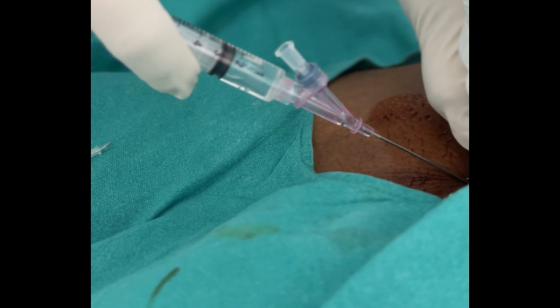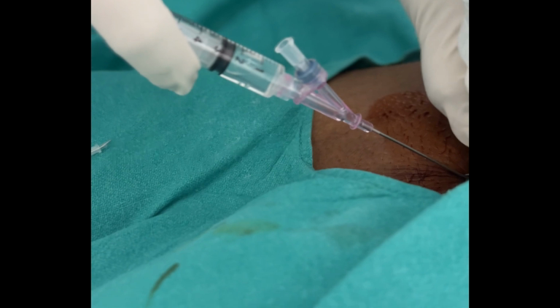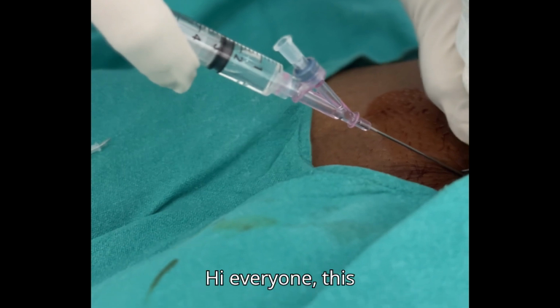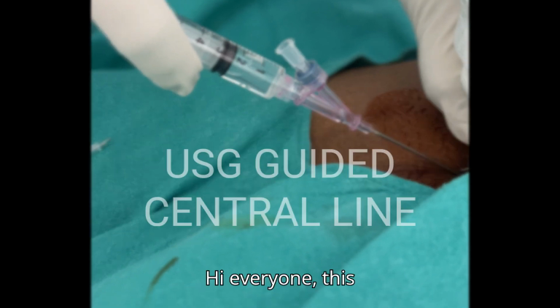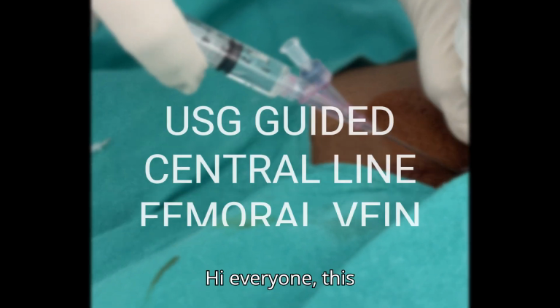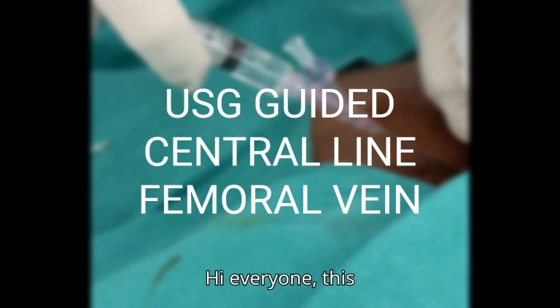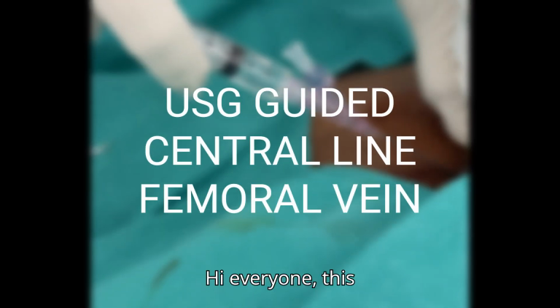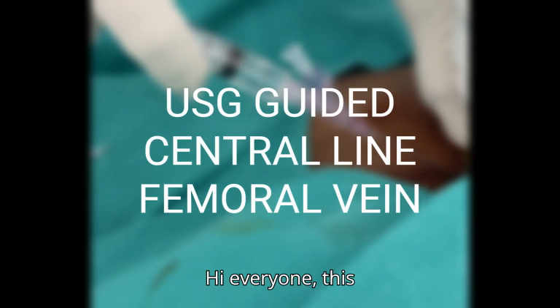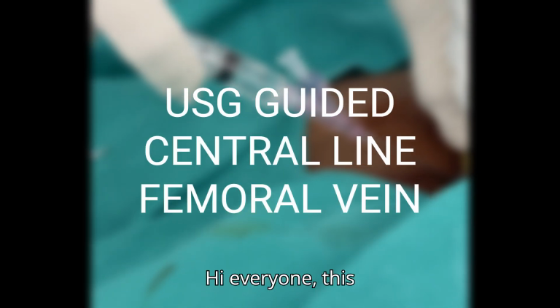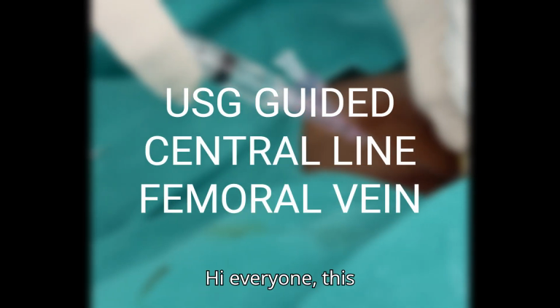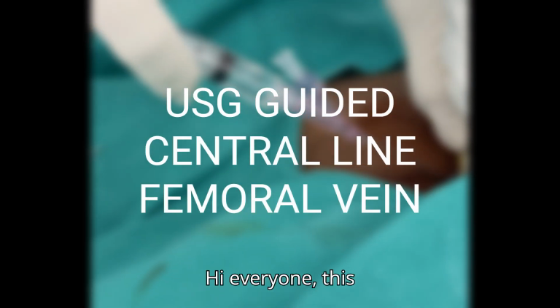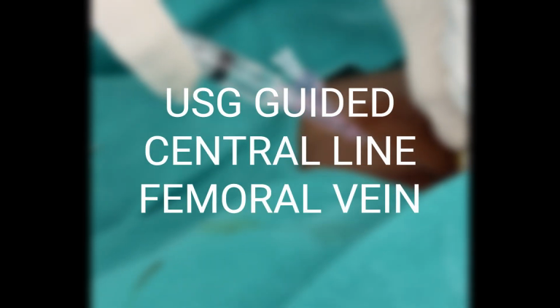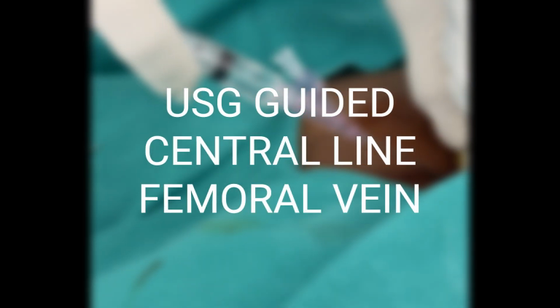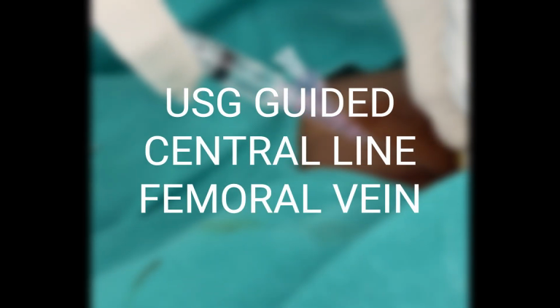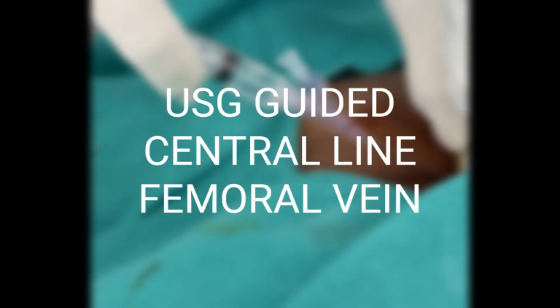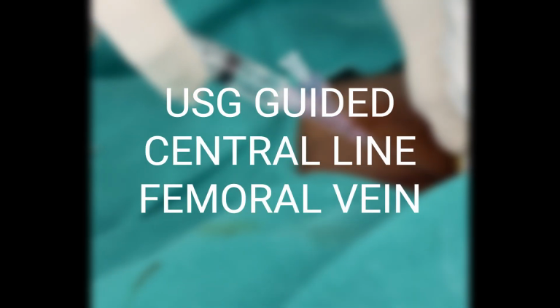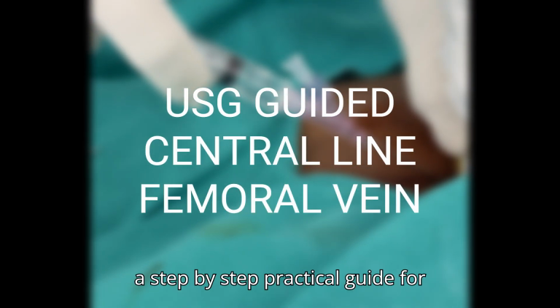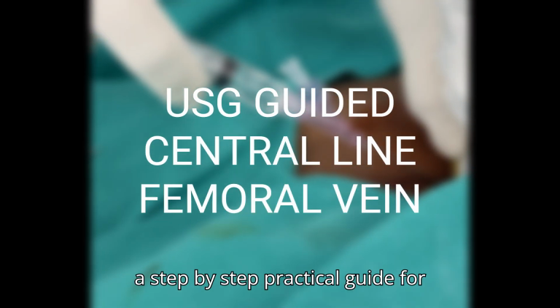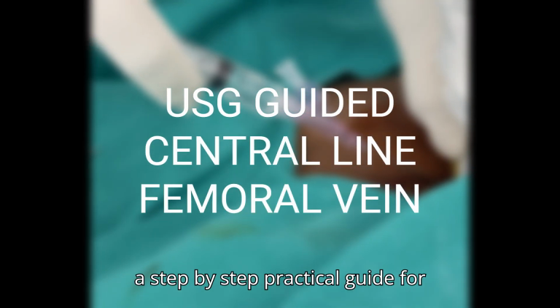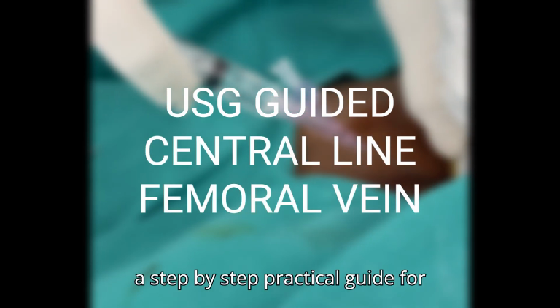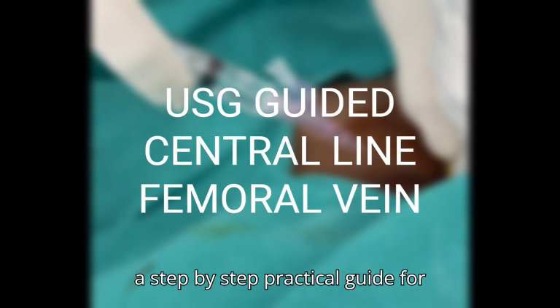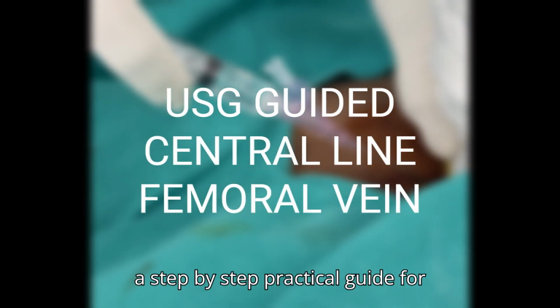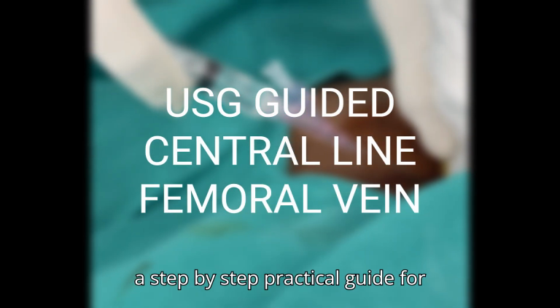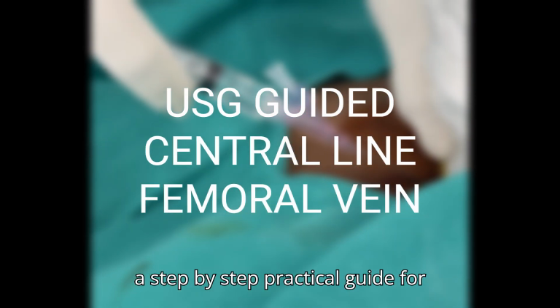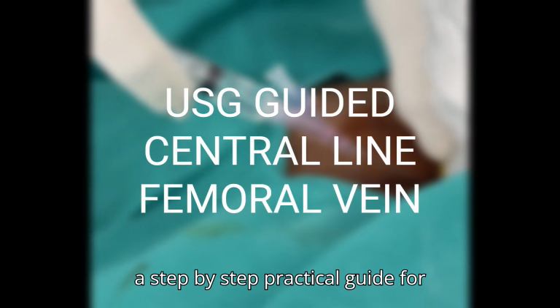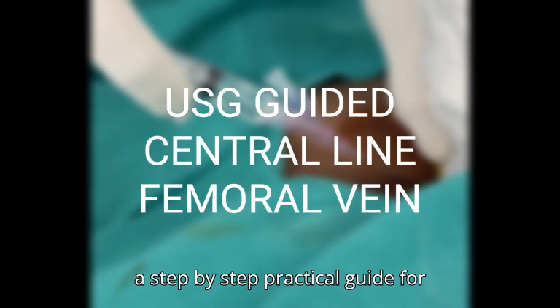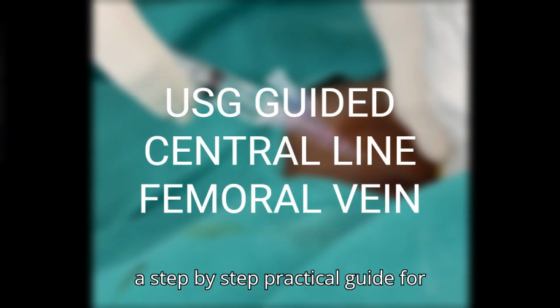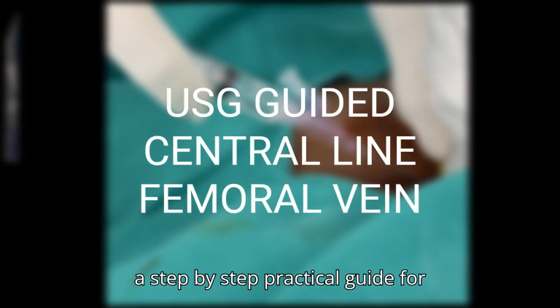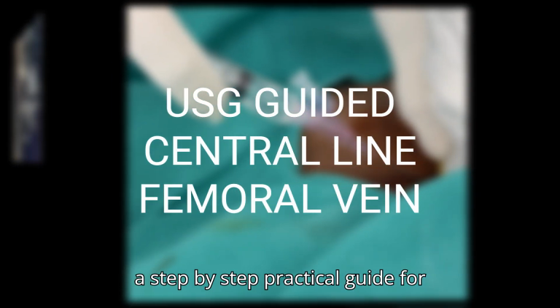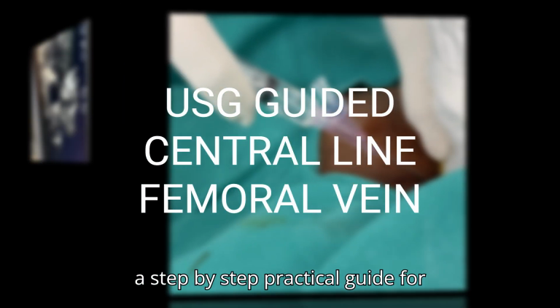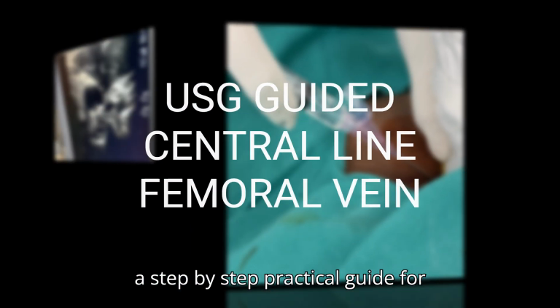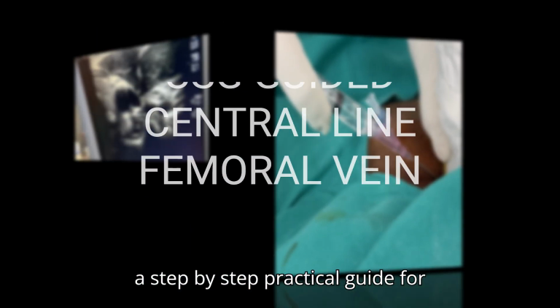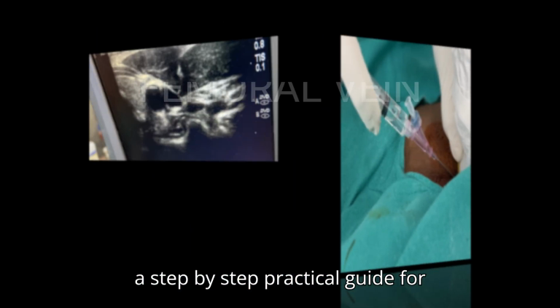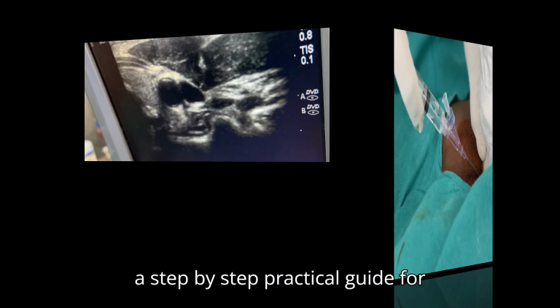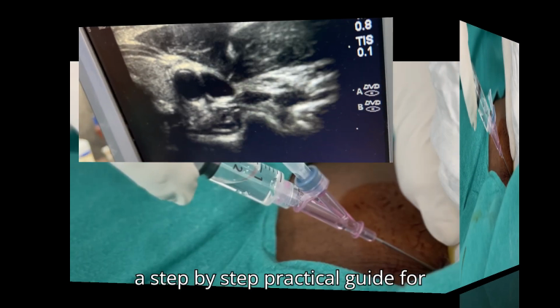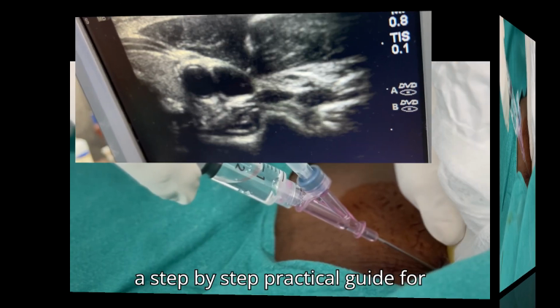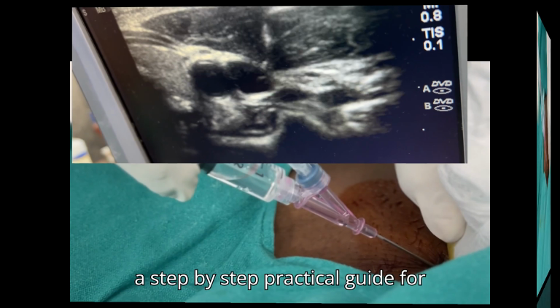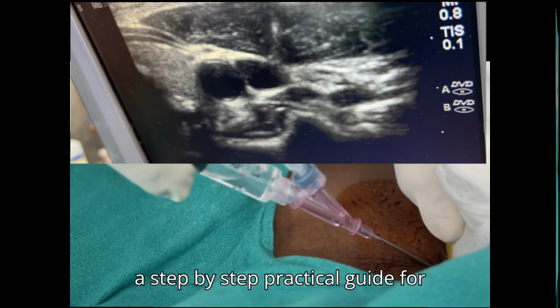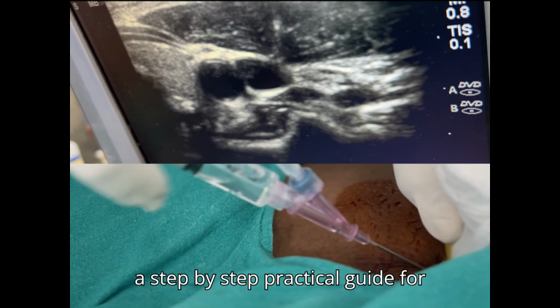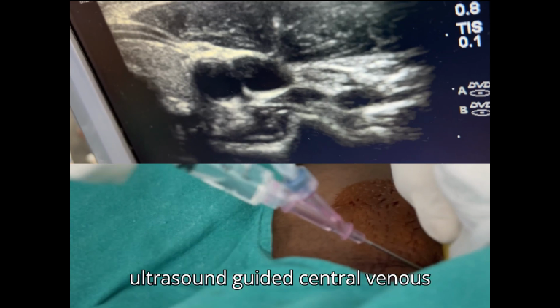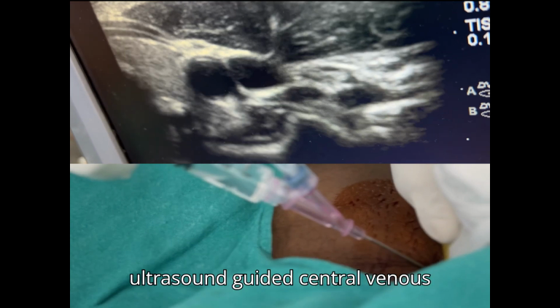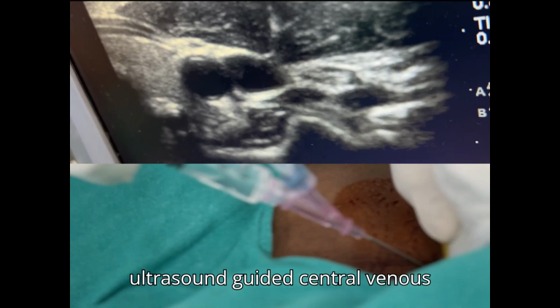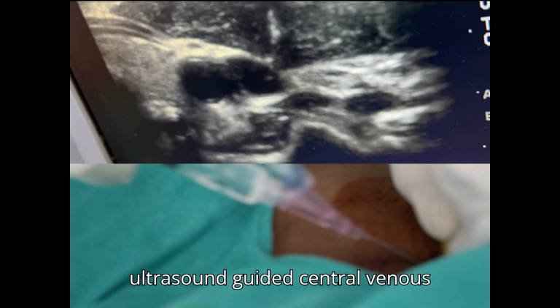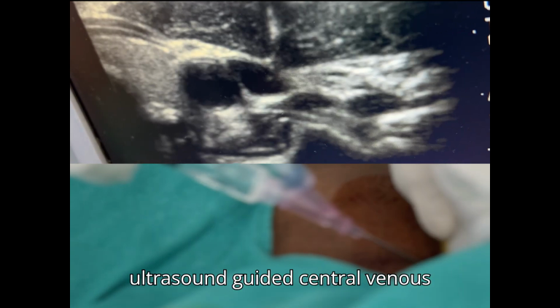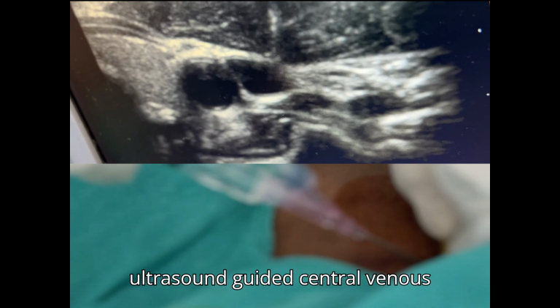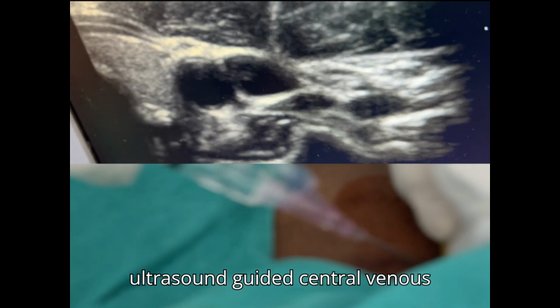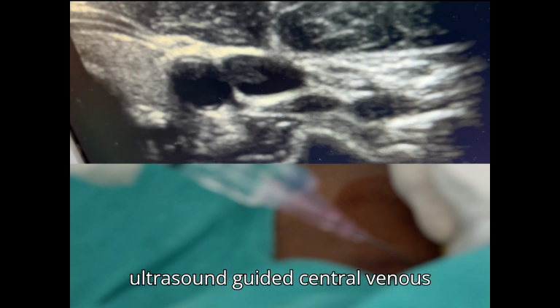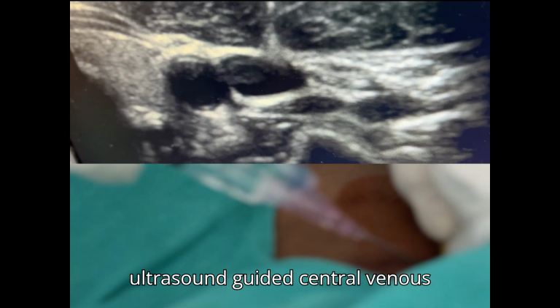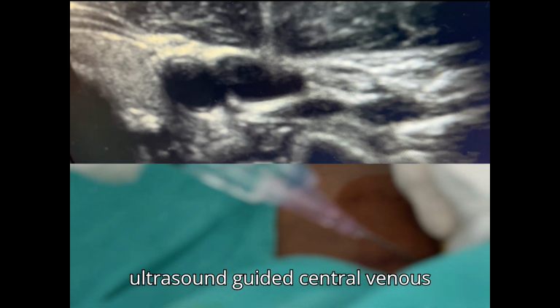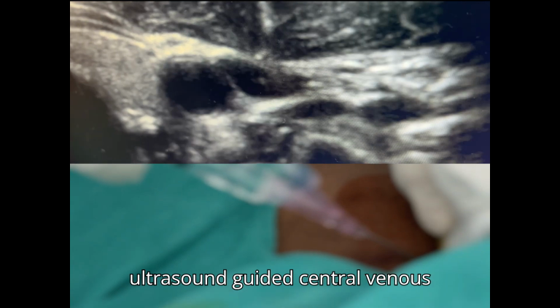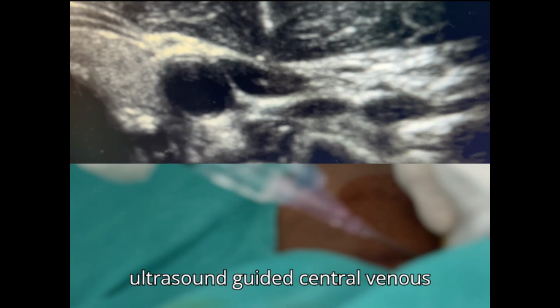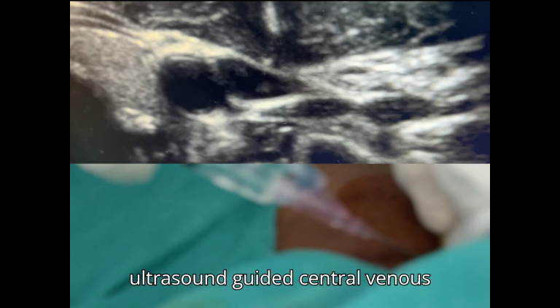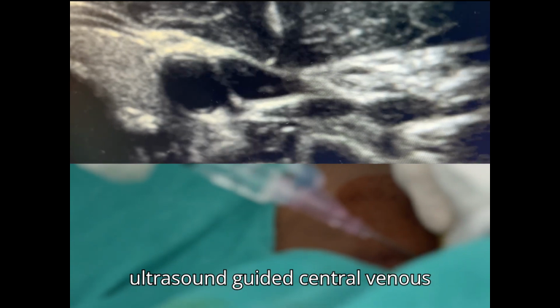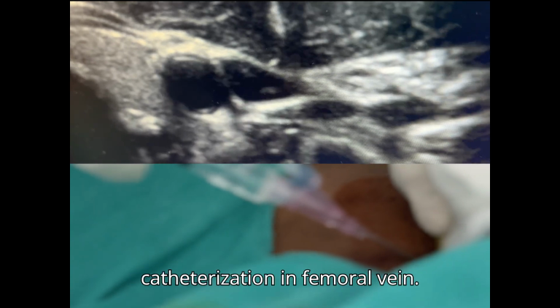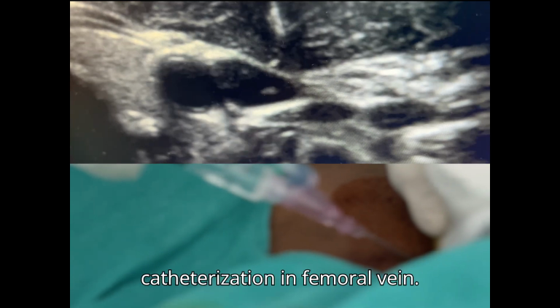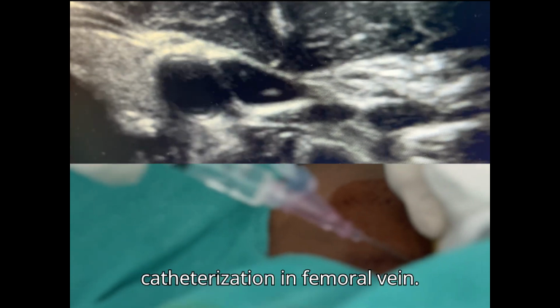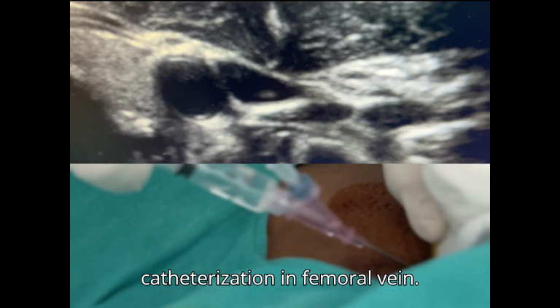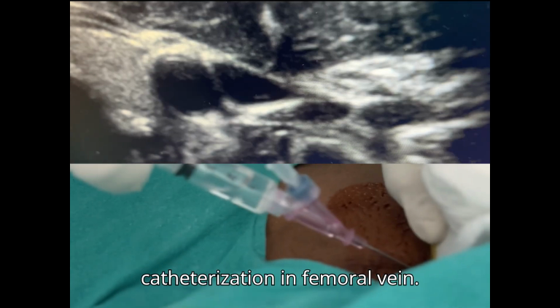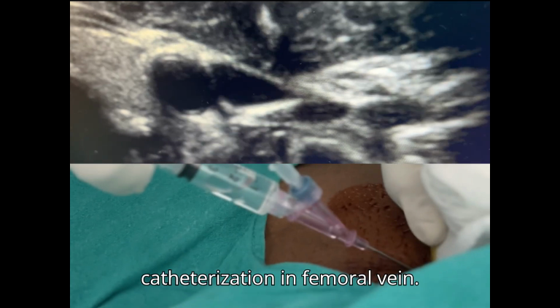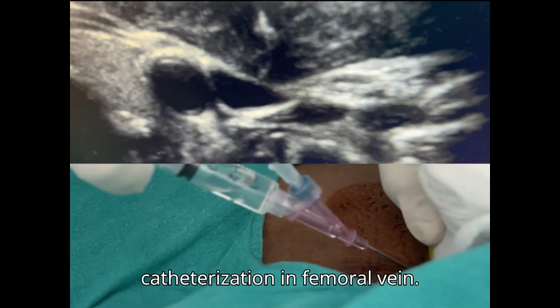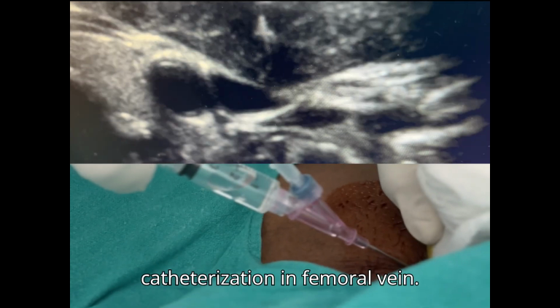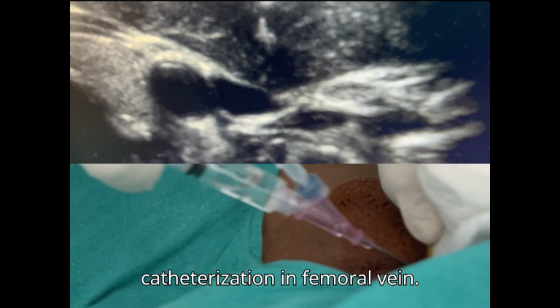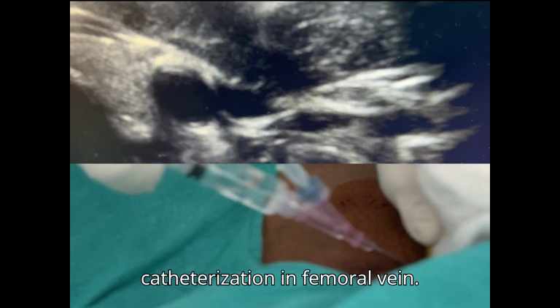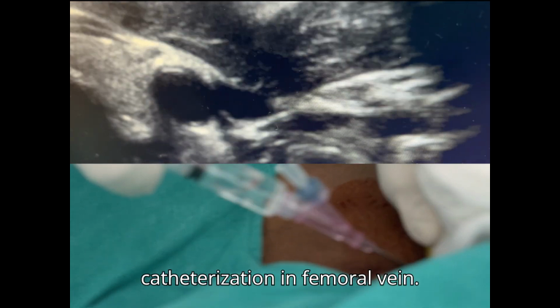Hi everyone, this is a step-by-step practical guide for ultrasound guided central venous catheterization in femoral vein.